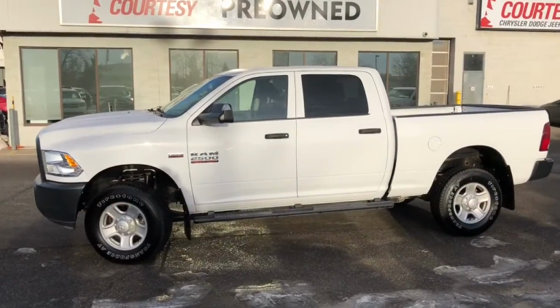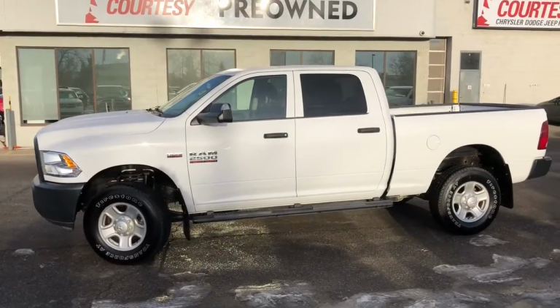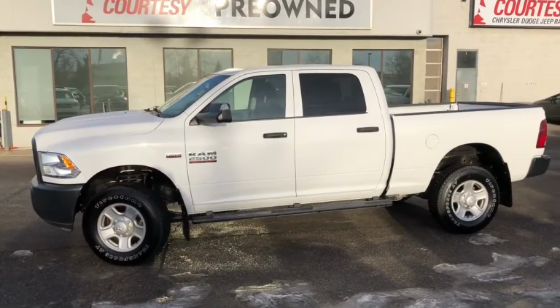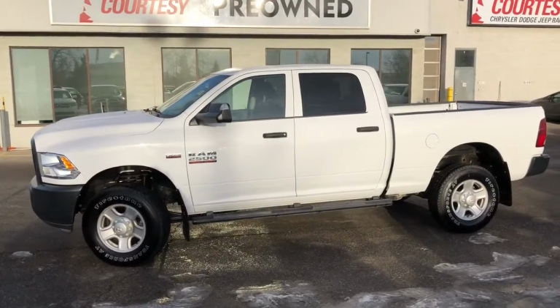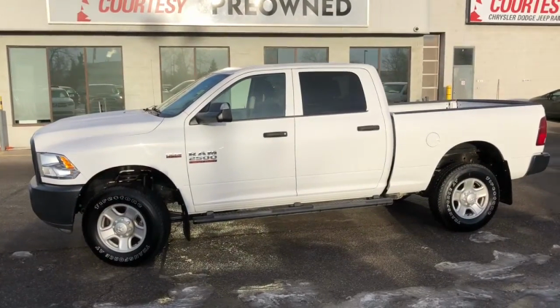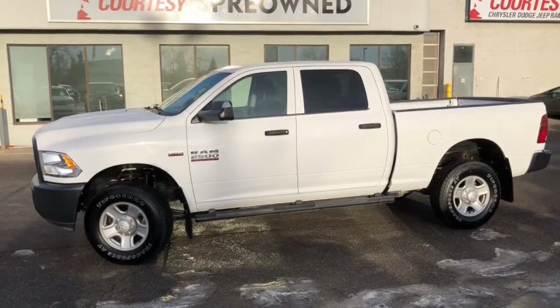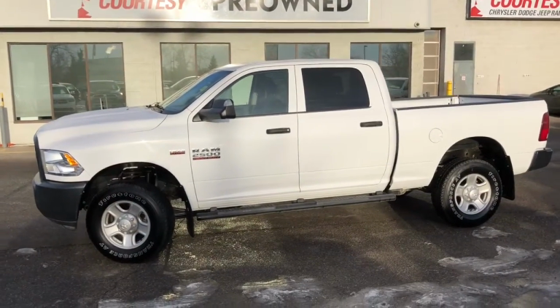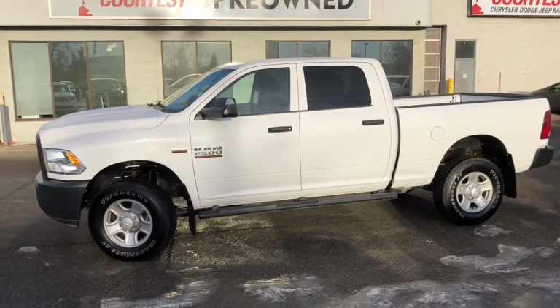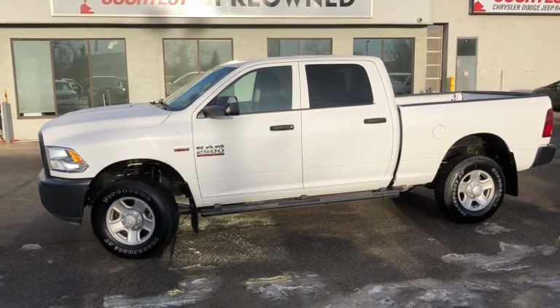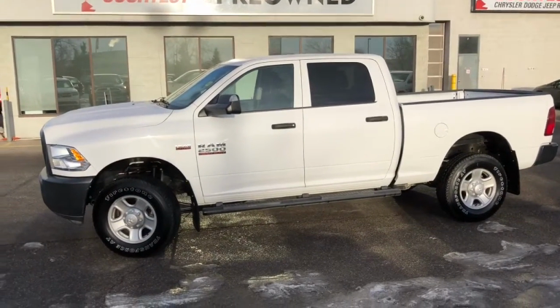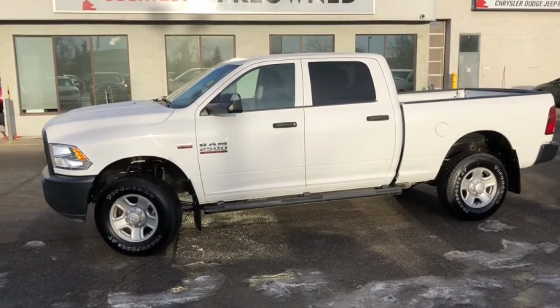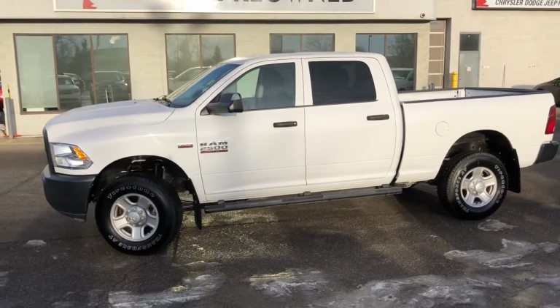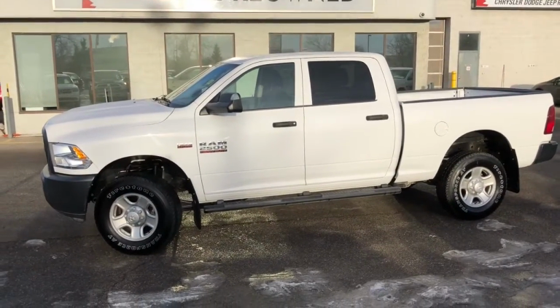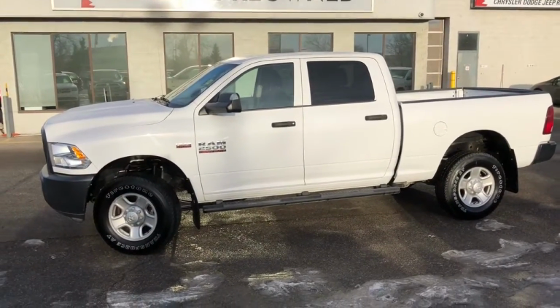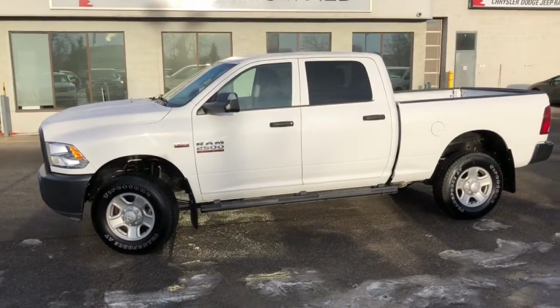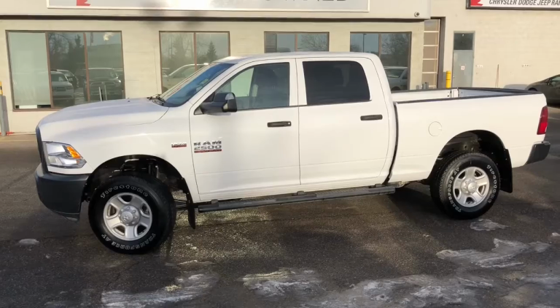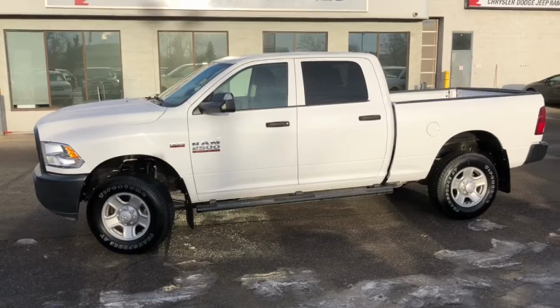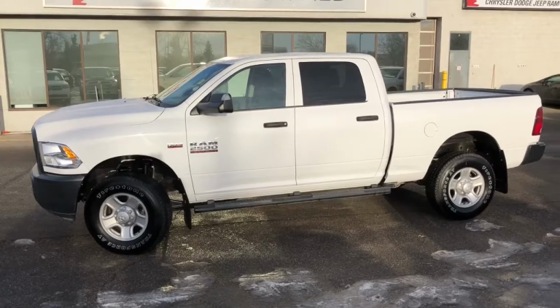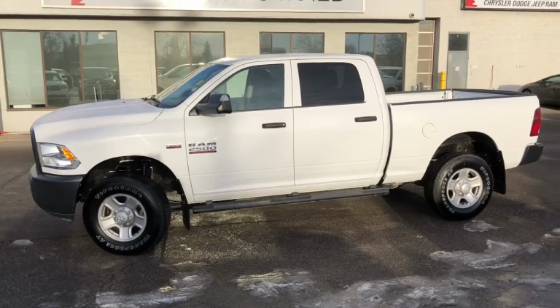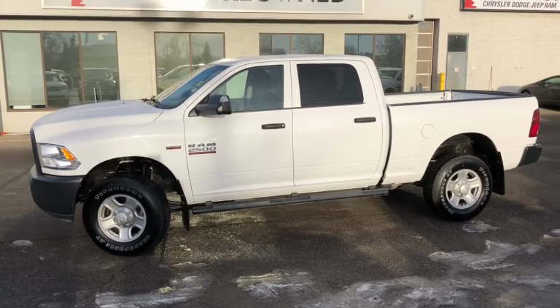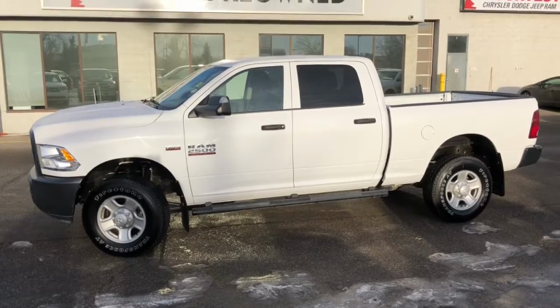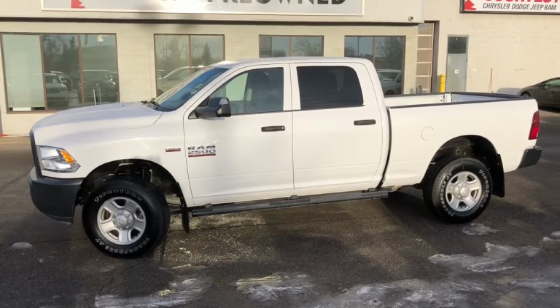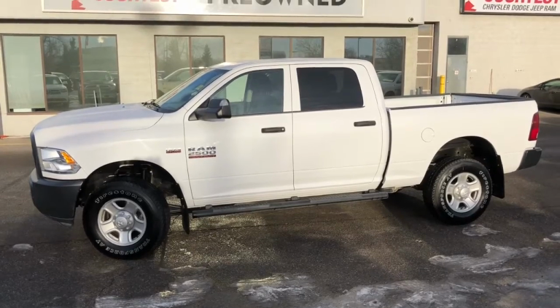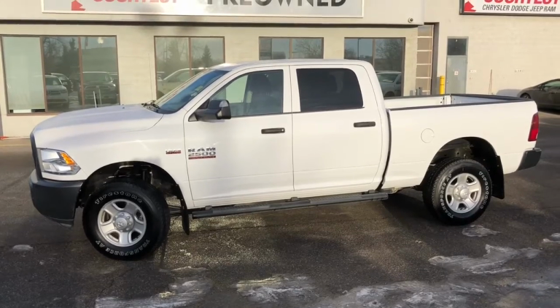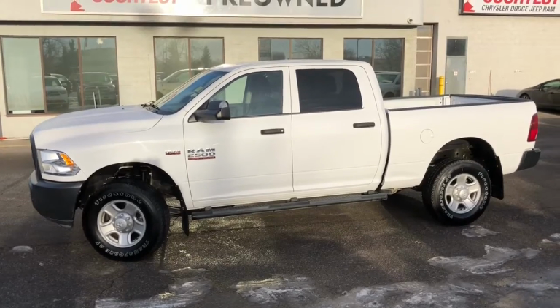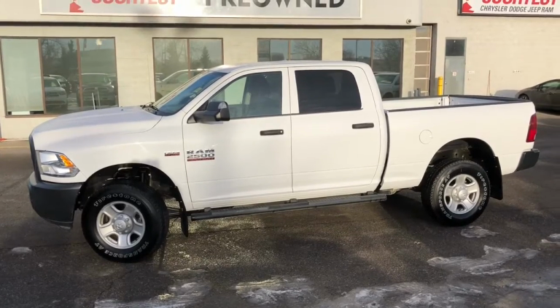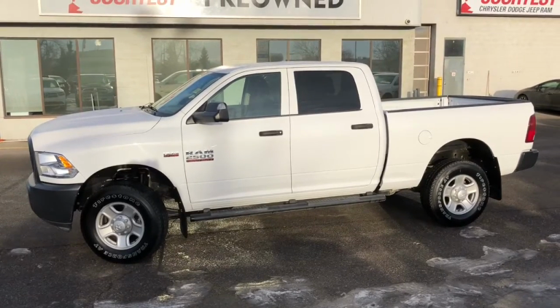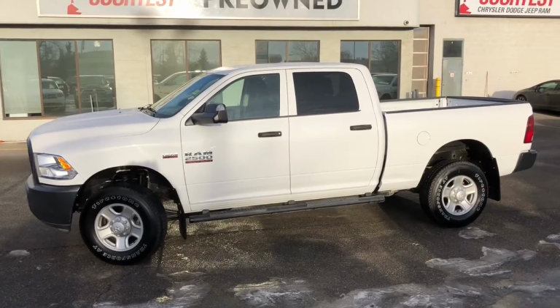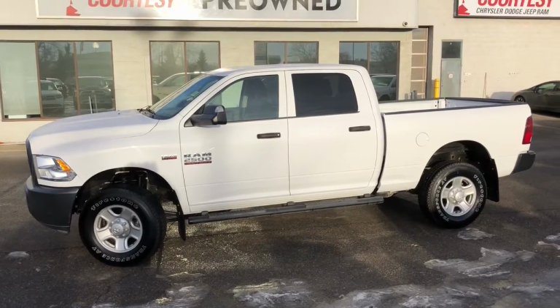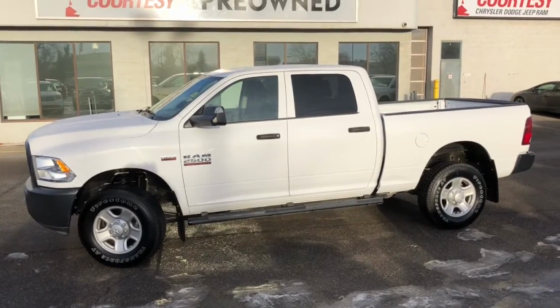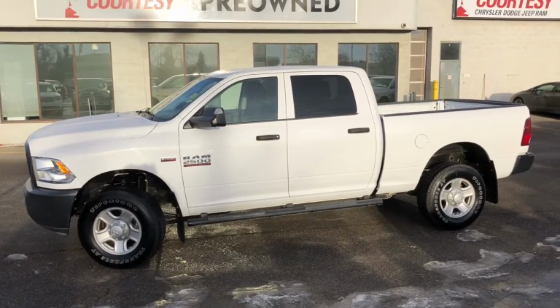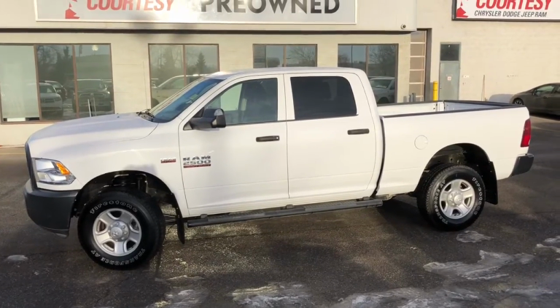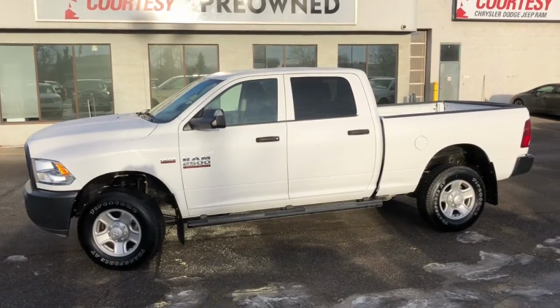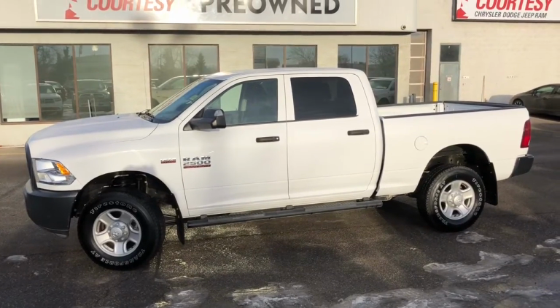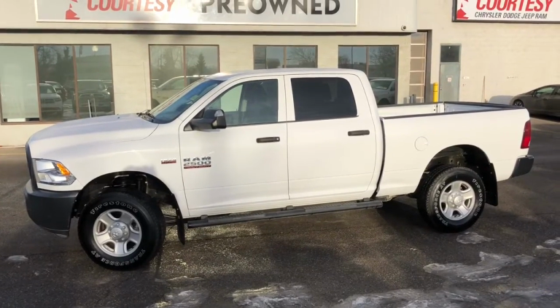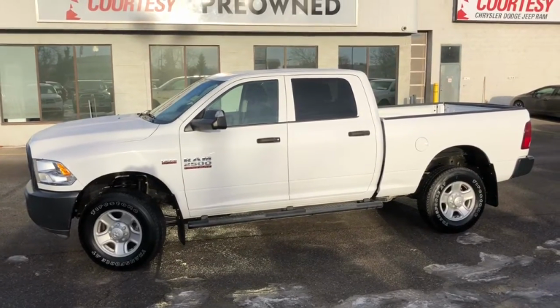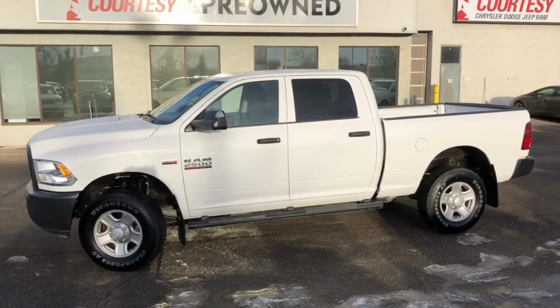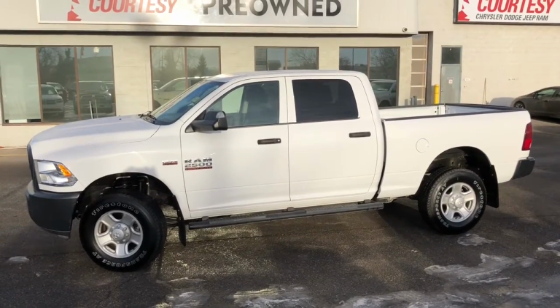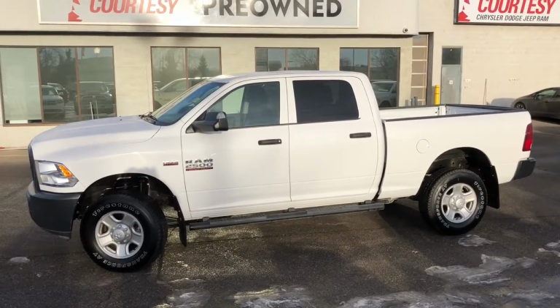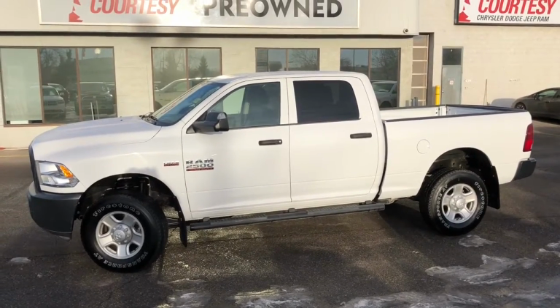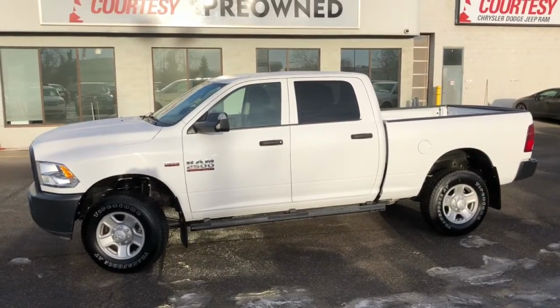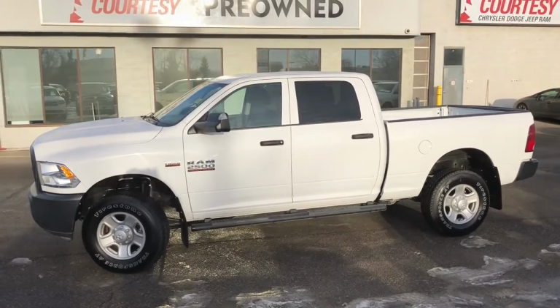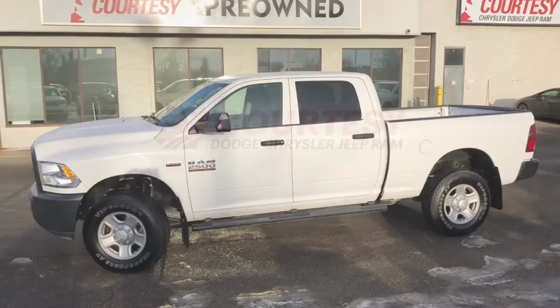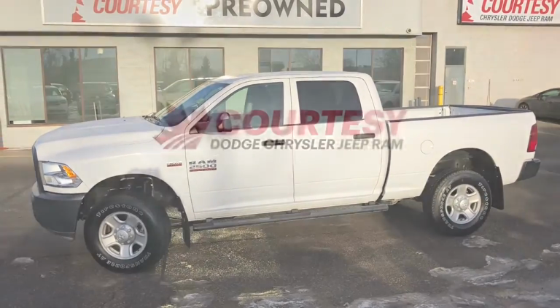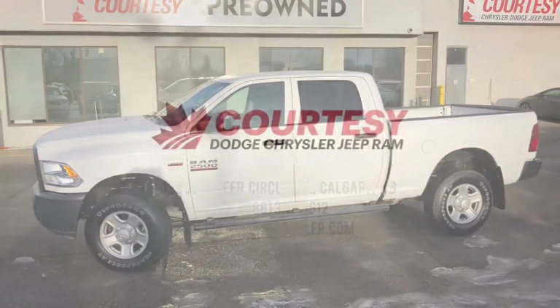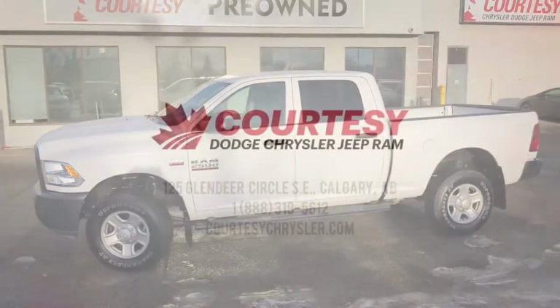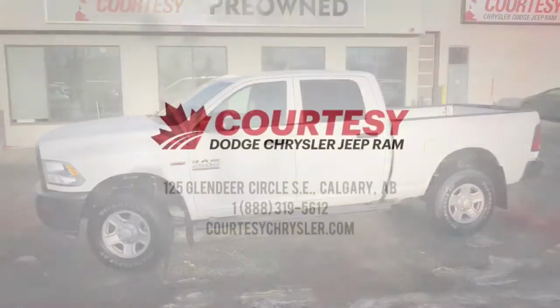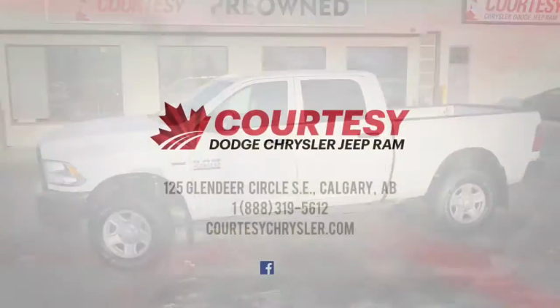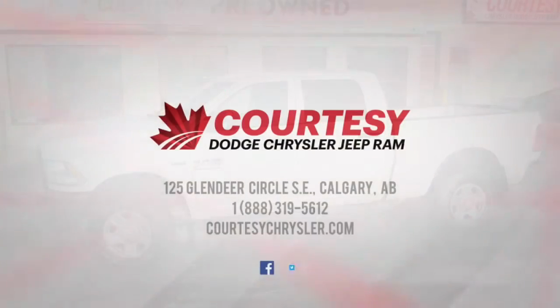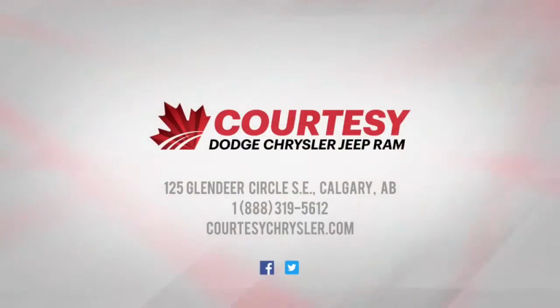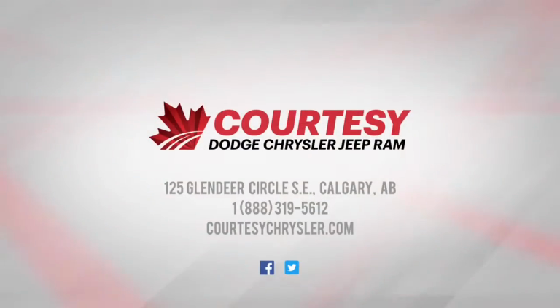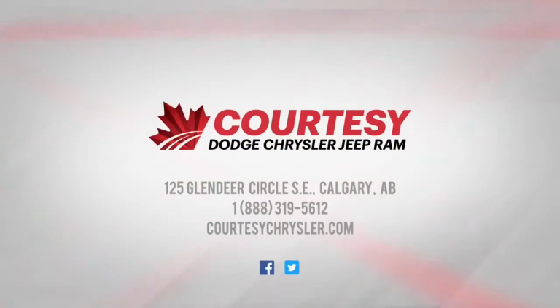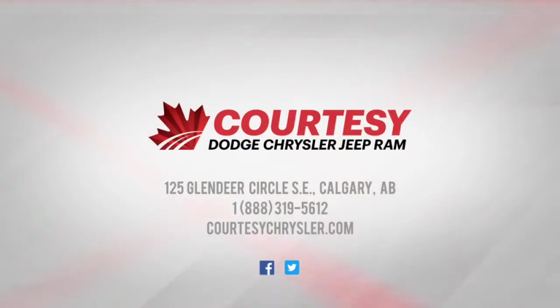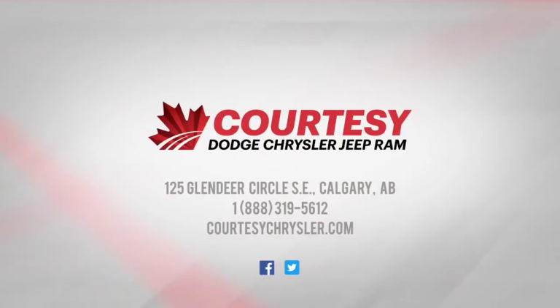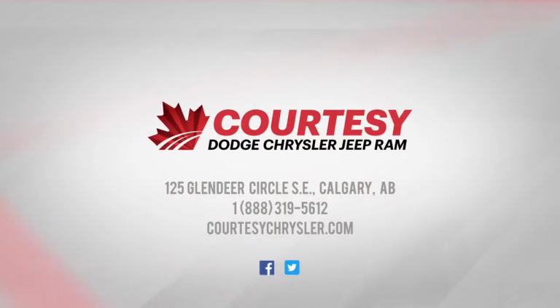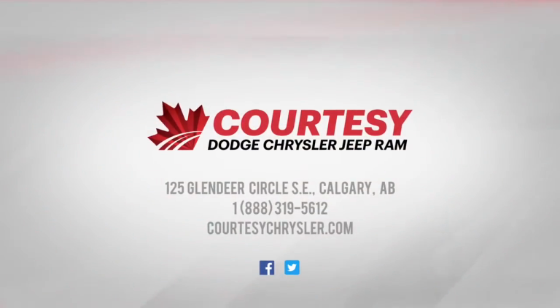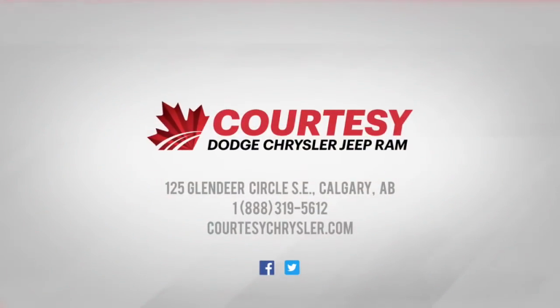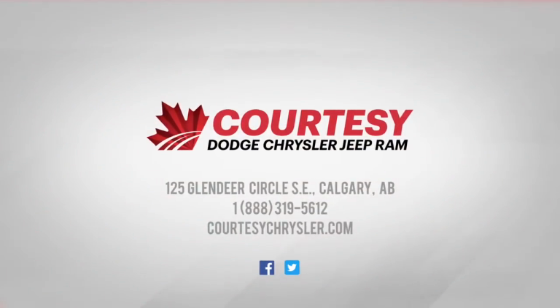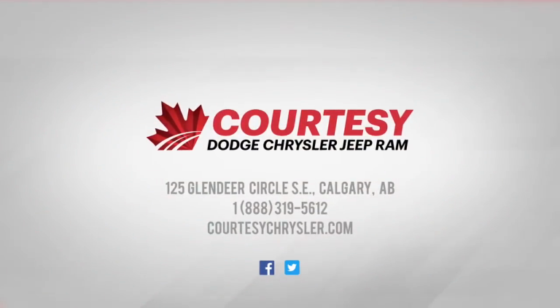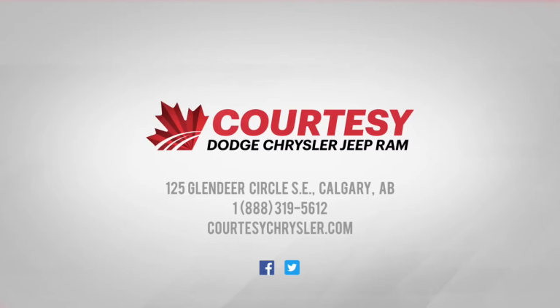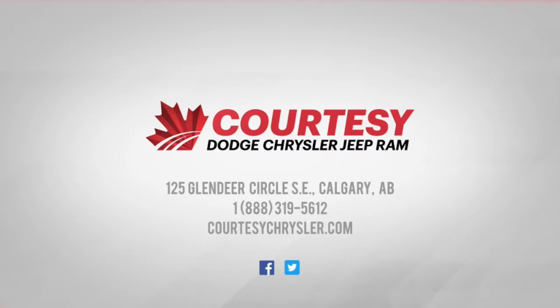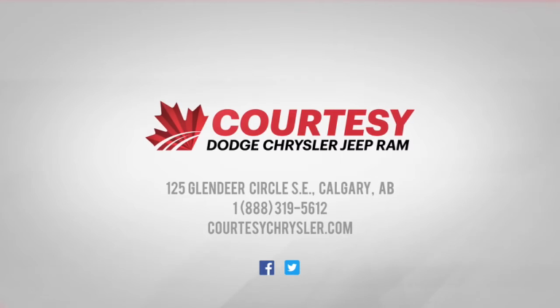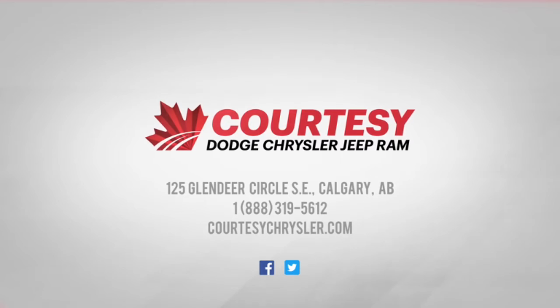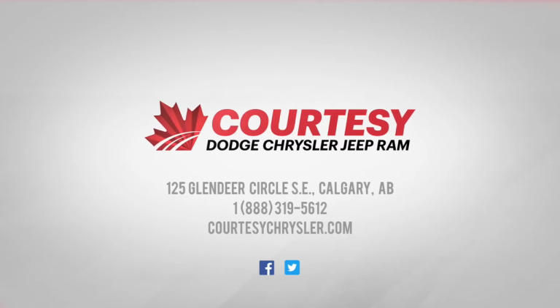I'll give you guys another look at this beautiful Ram 2500. If you have any questions, please visit us online or in store. Once again, this was Tyson — have a great day.